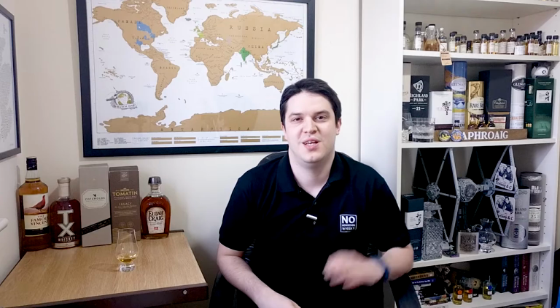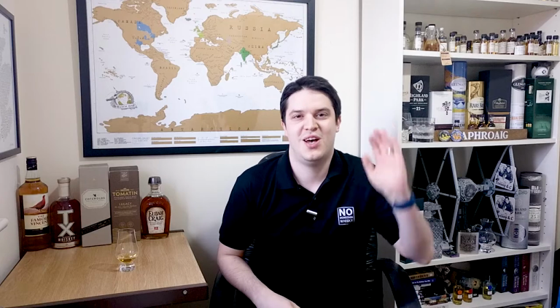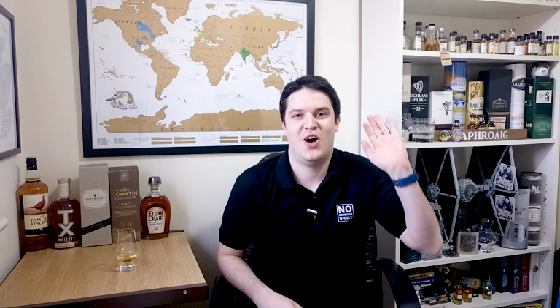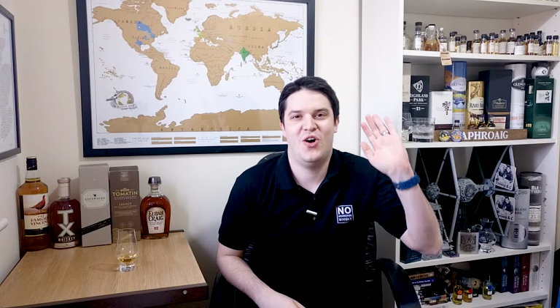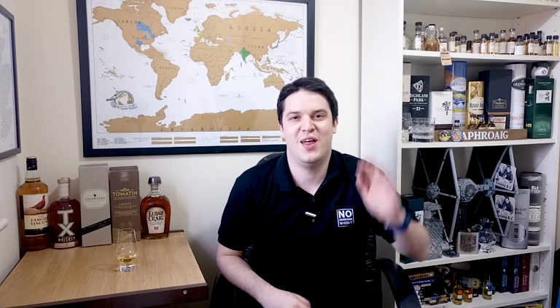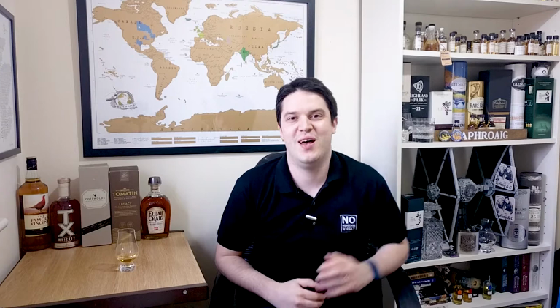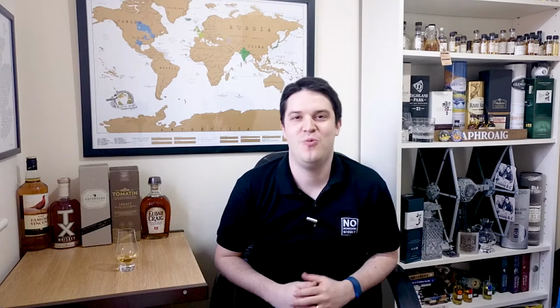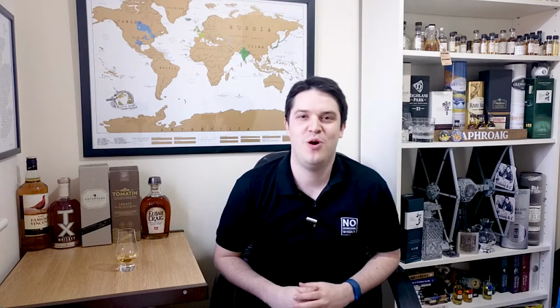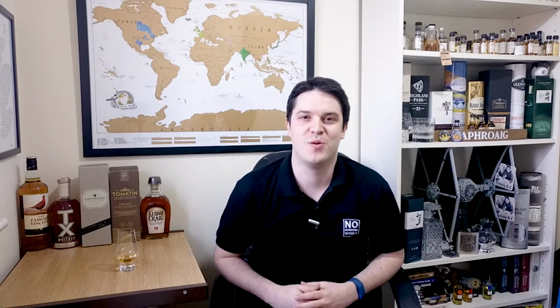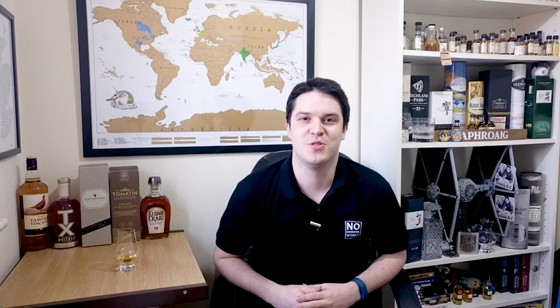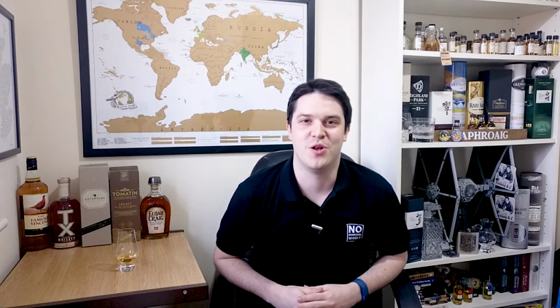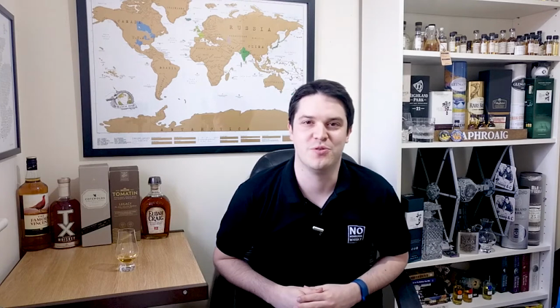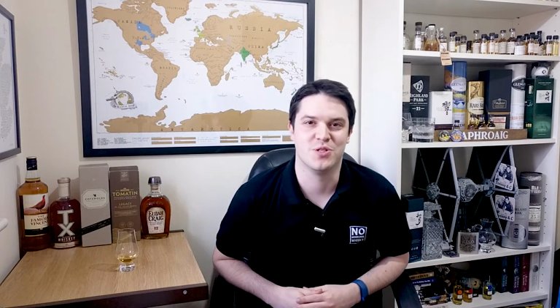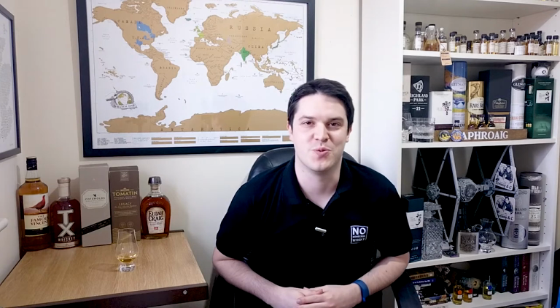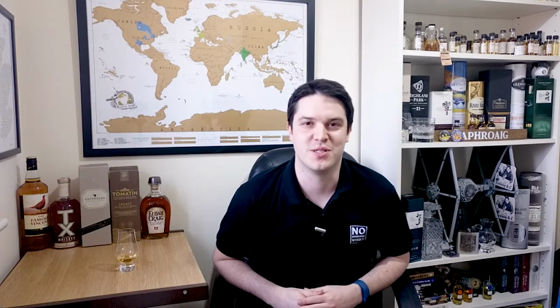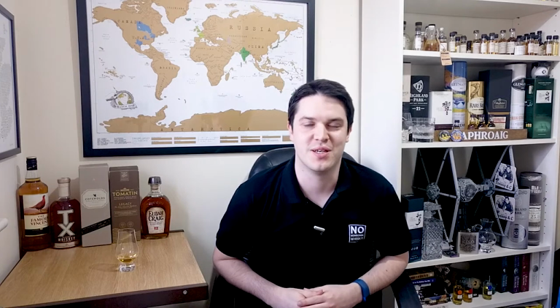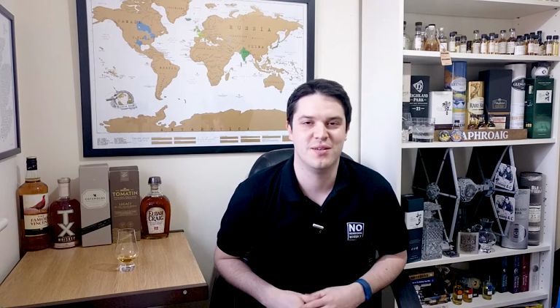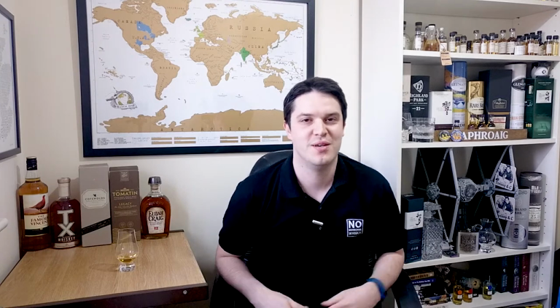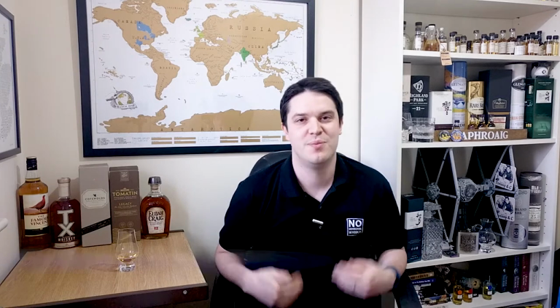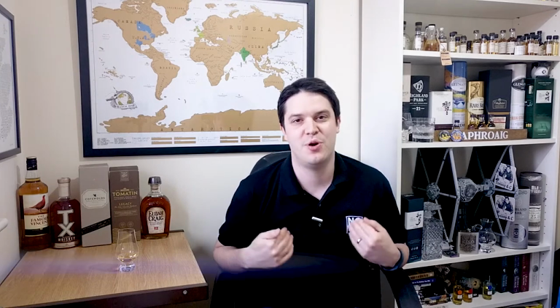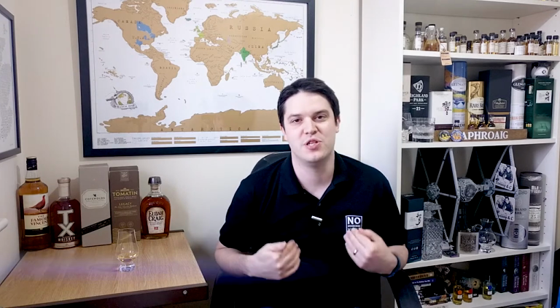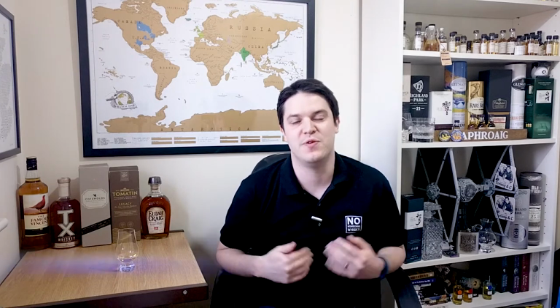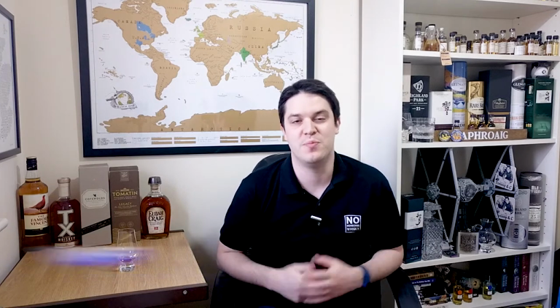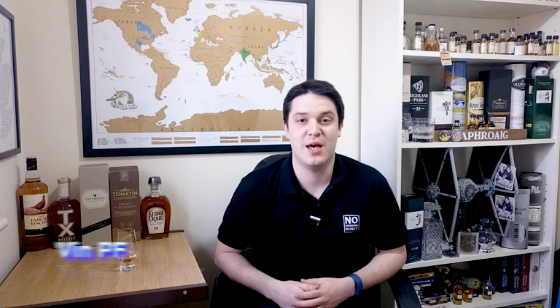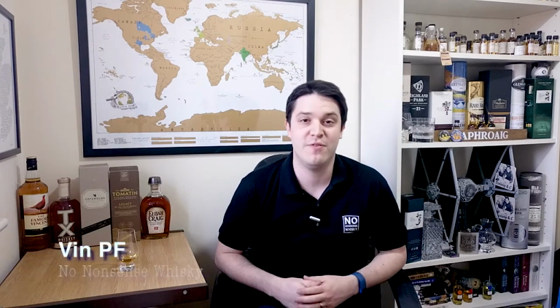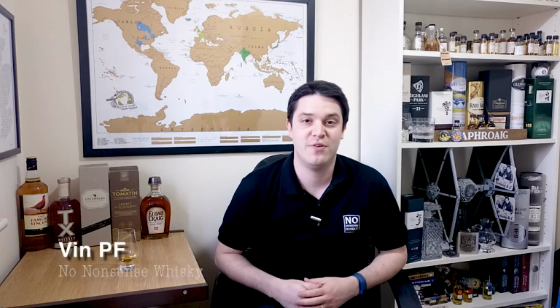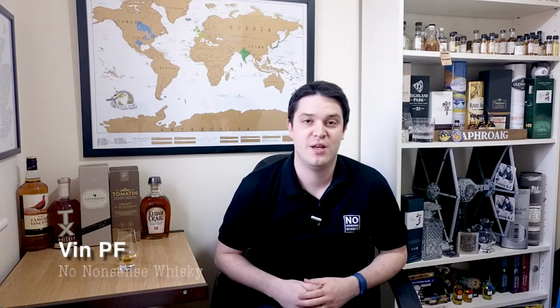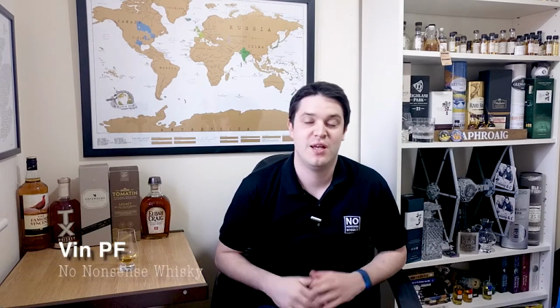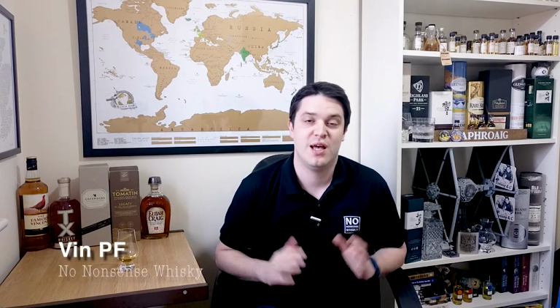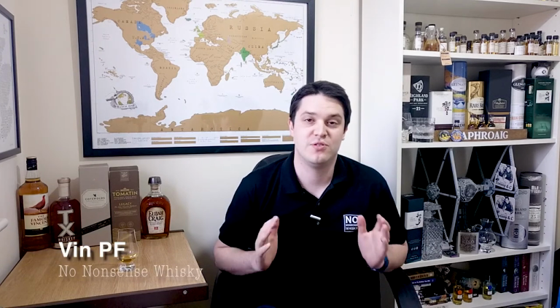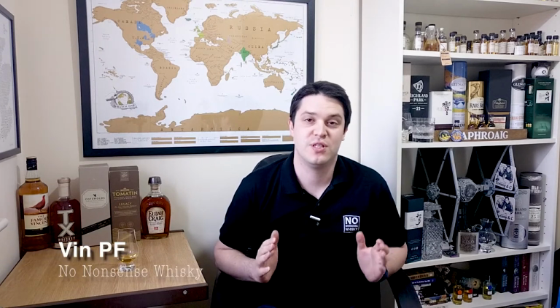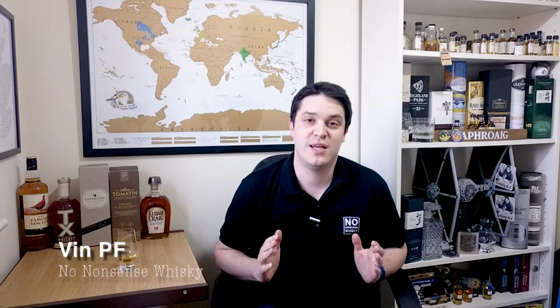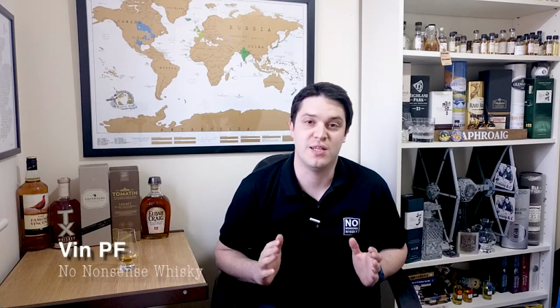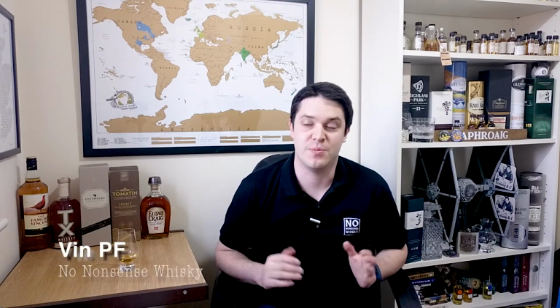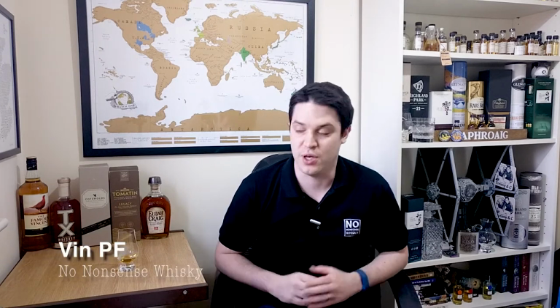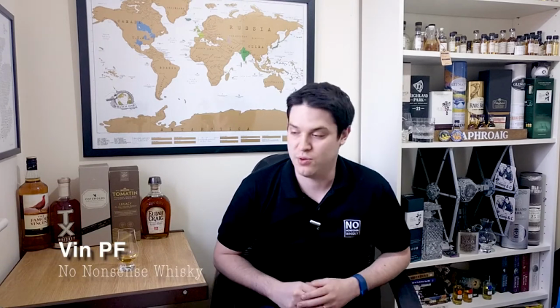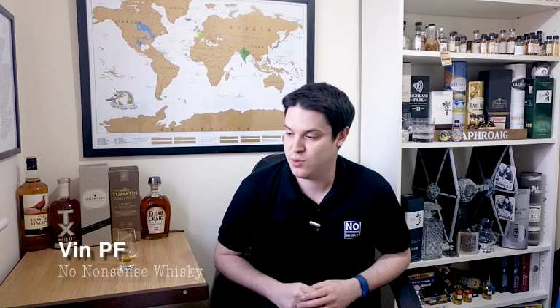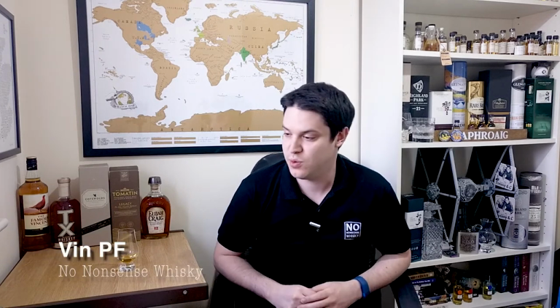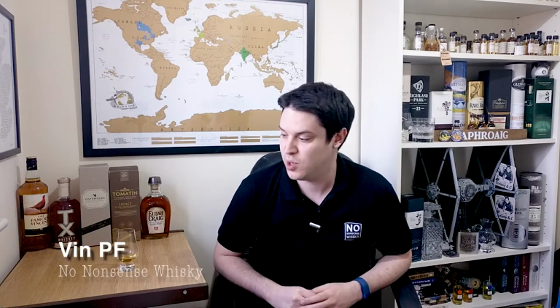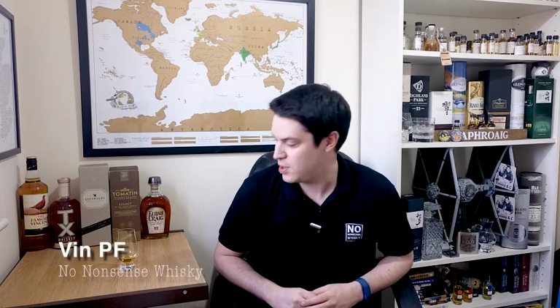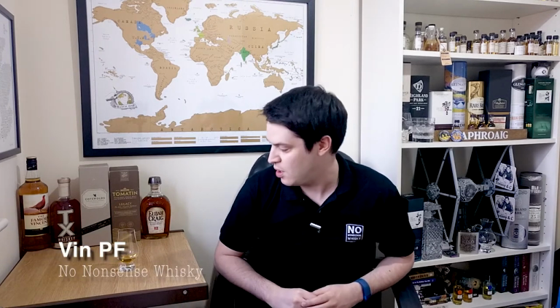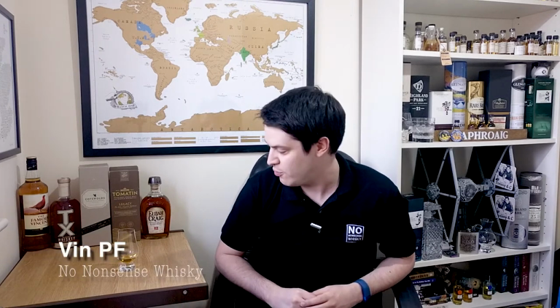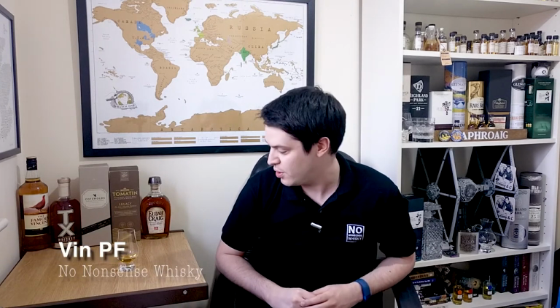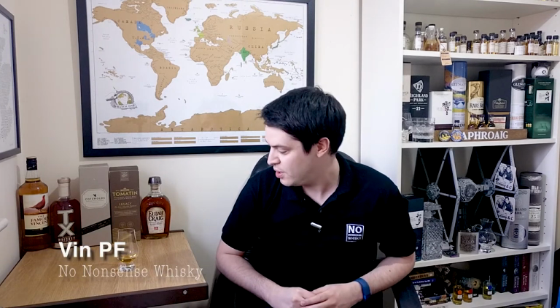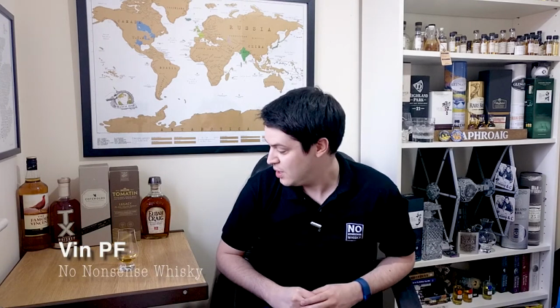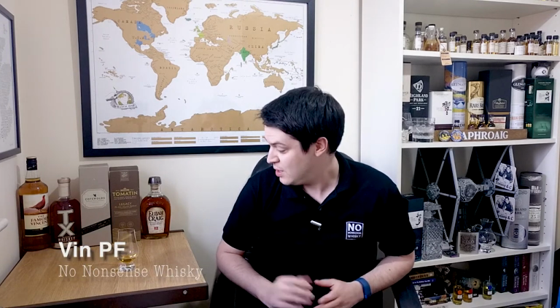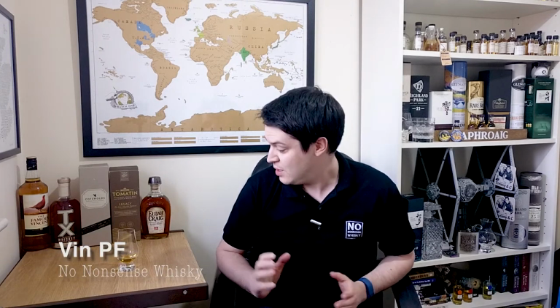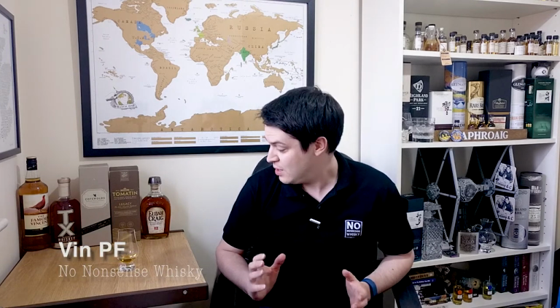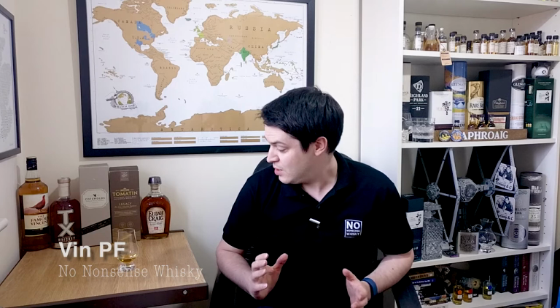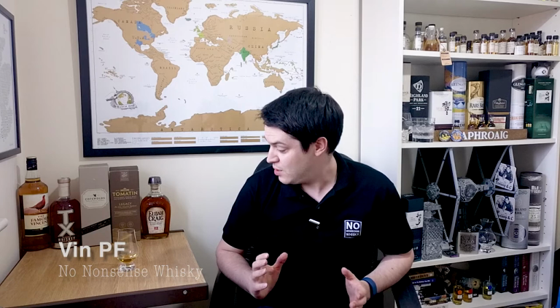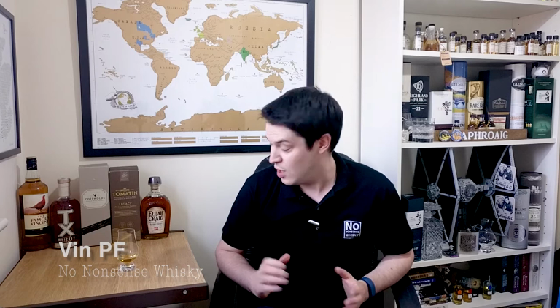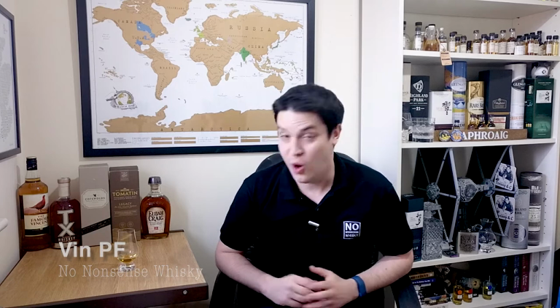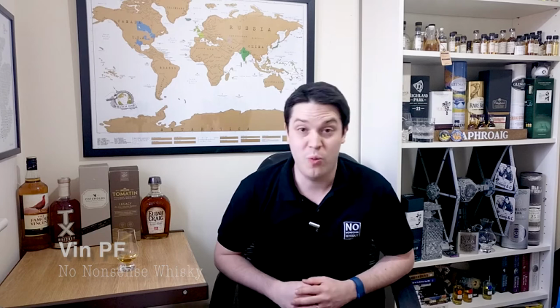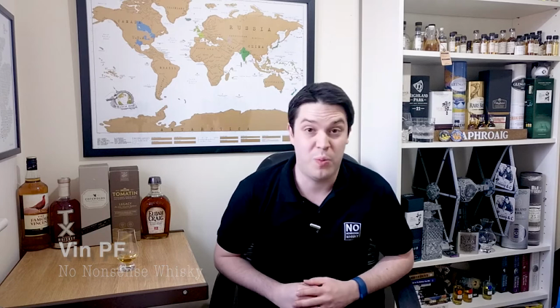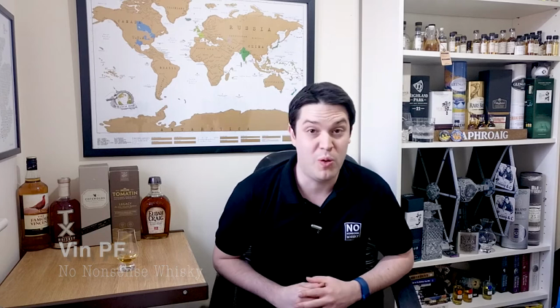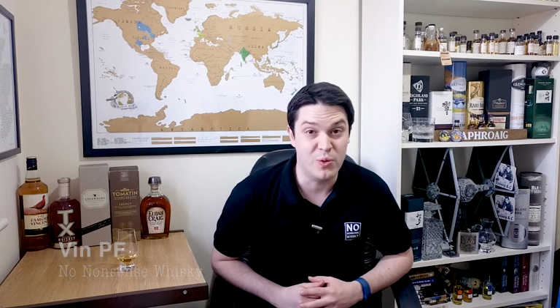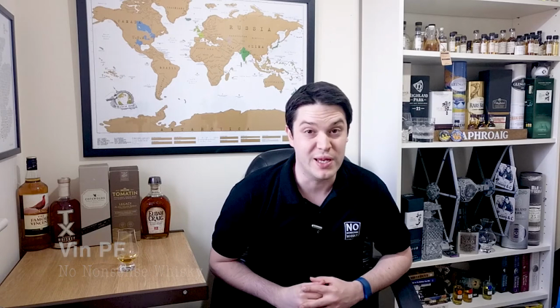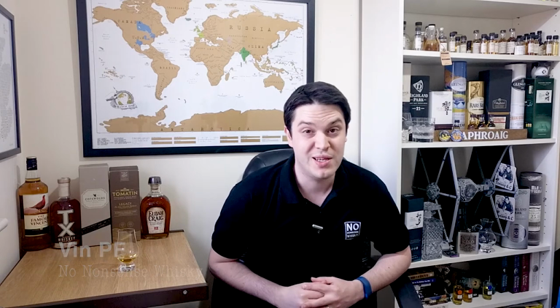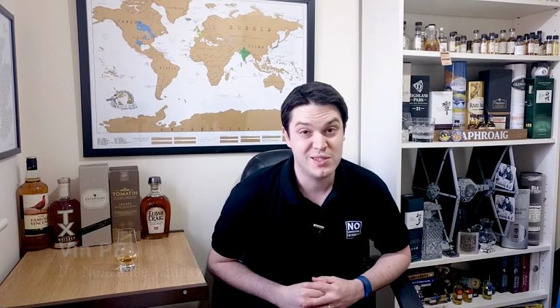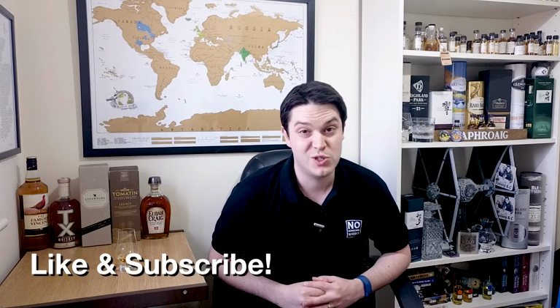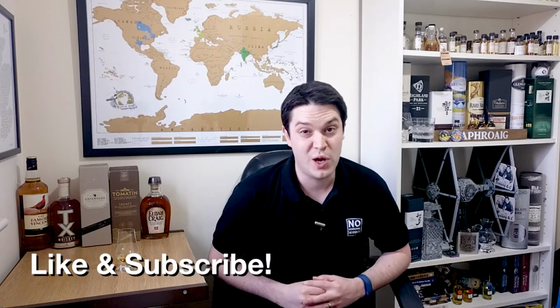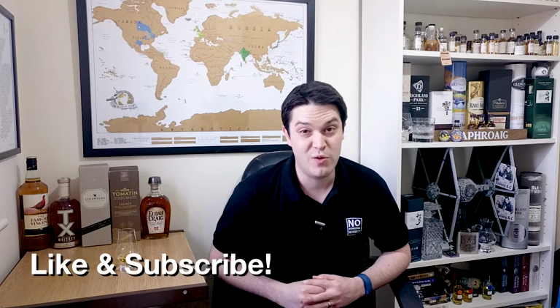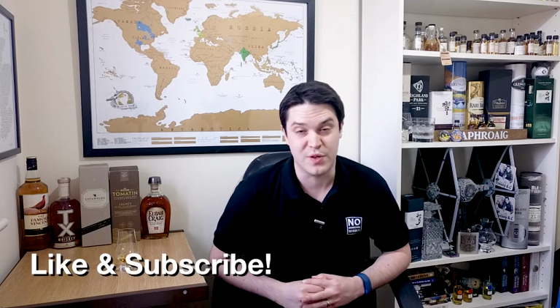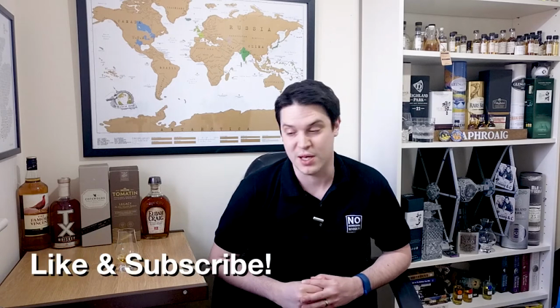Hi there, welcome to No Nonsense Whiskey. My name is VinPF and on today's episode we're going to be covering the Old Pulteney 12 year.